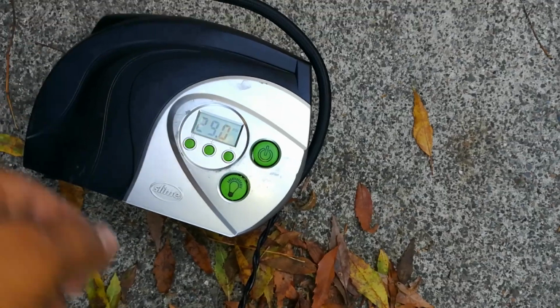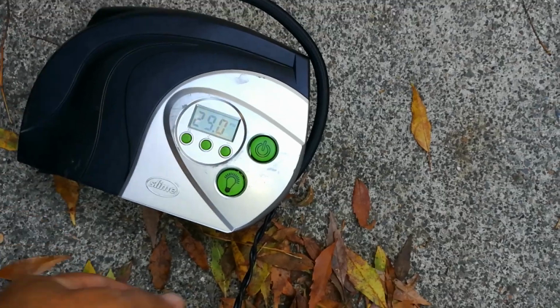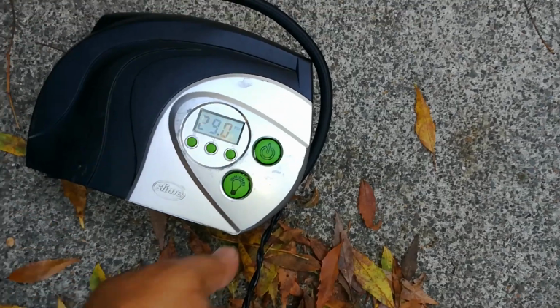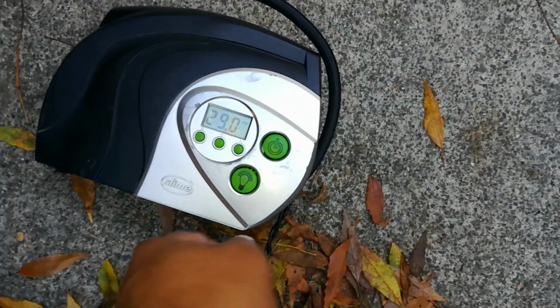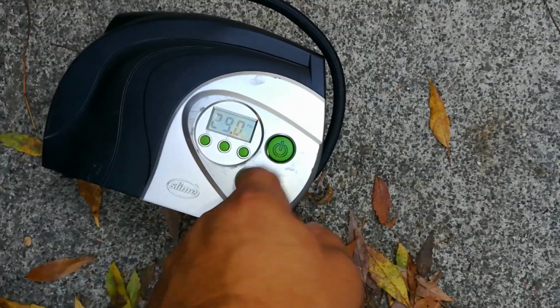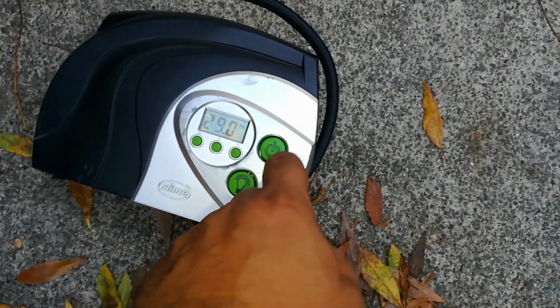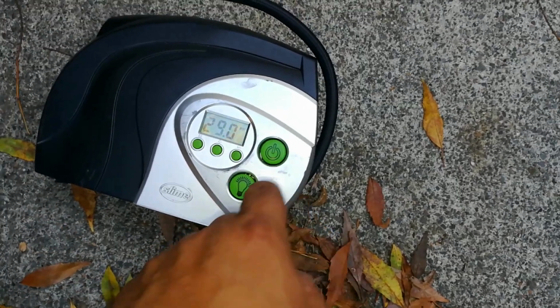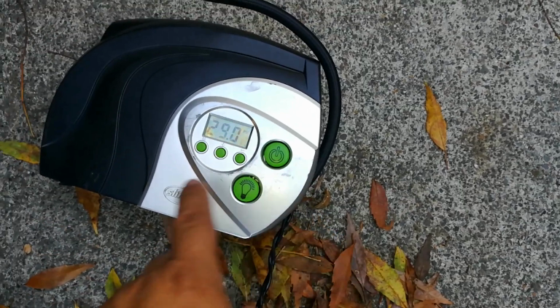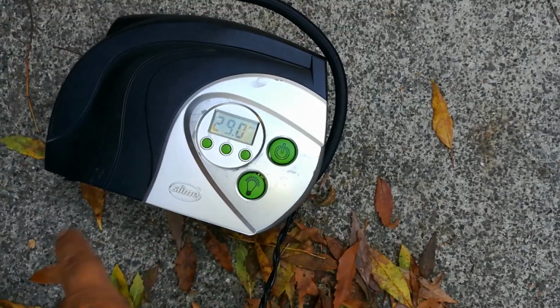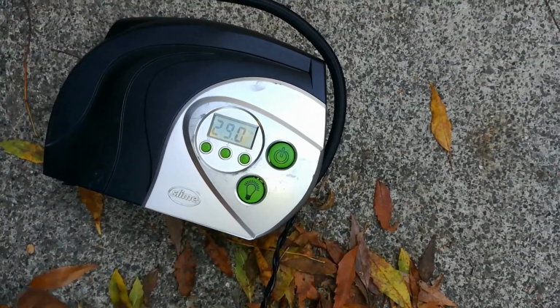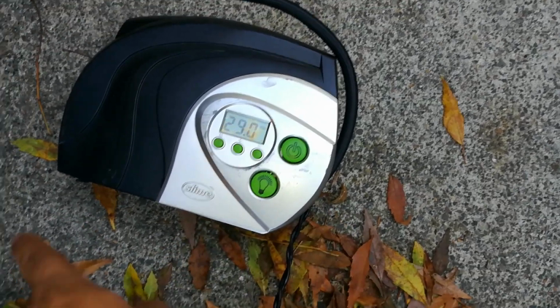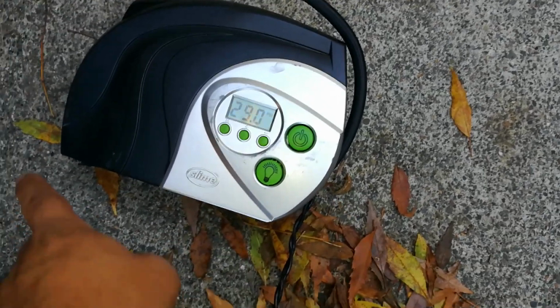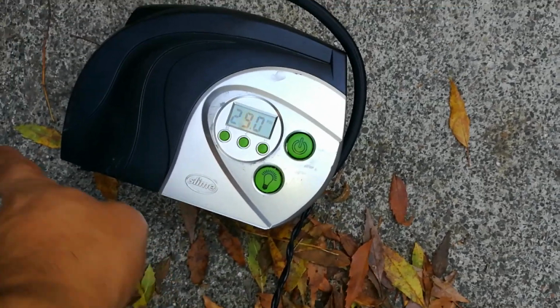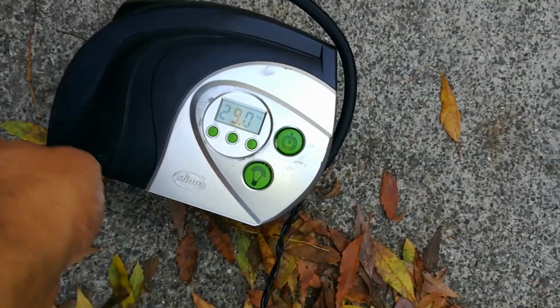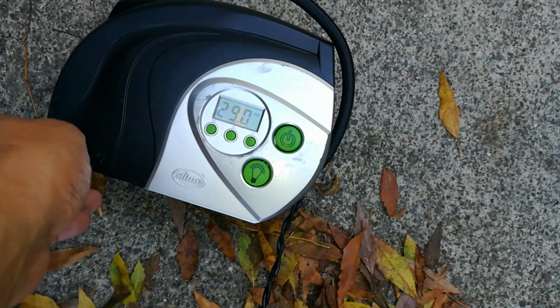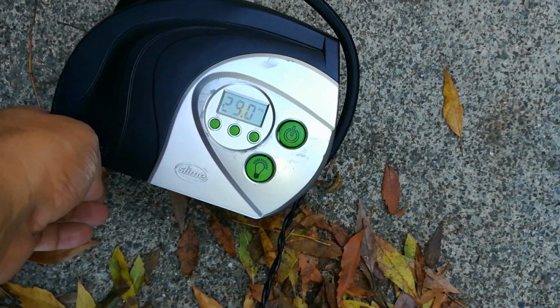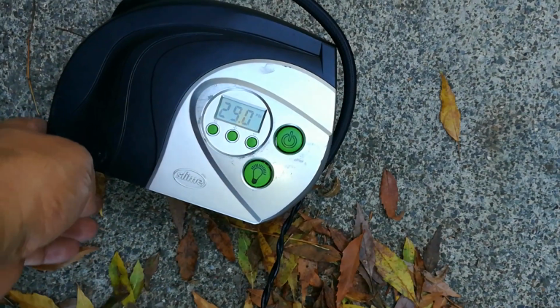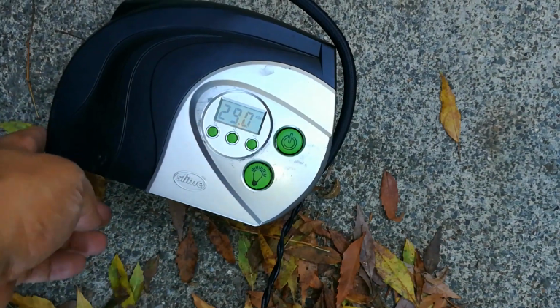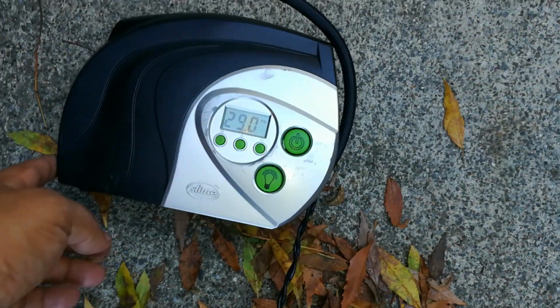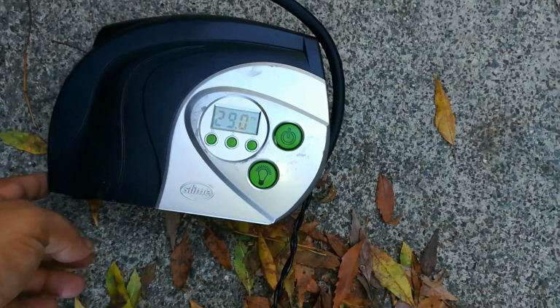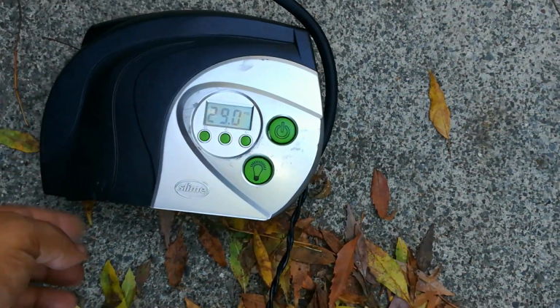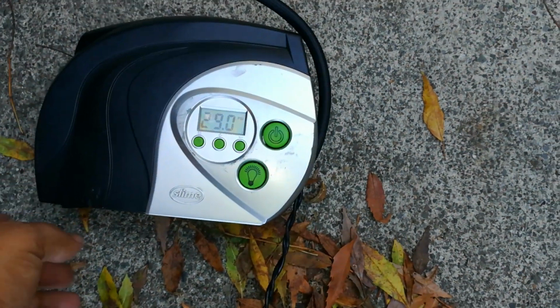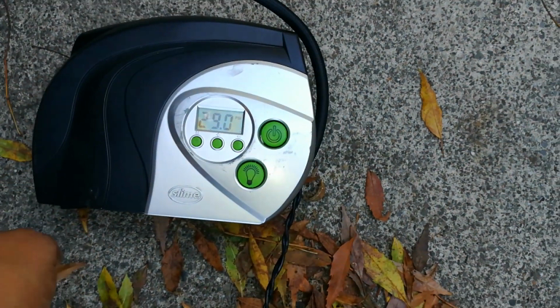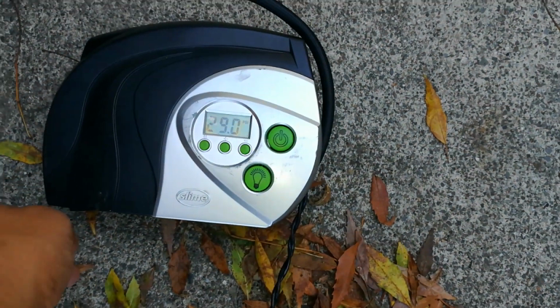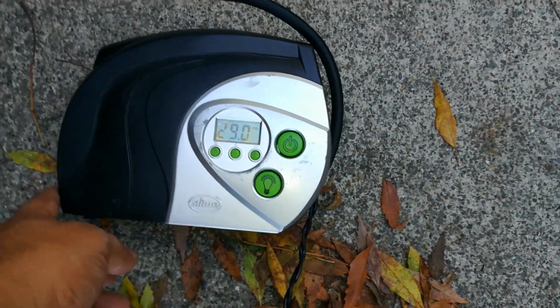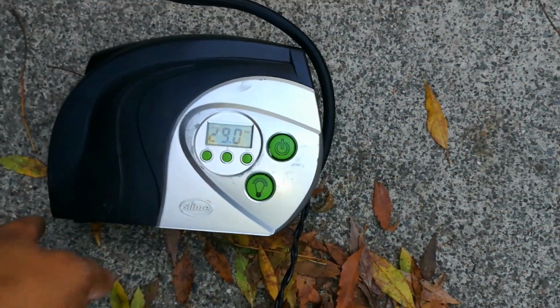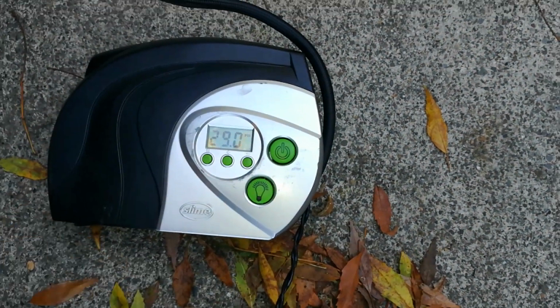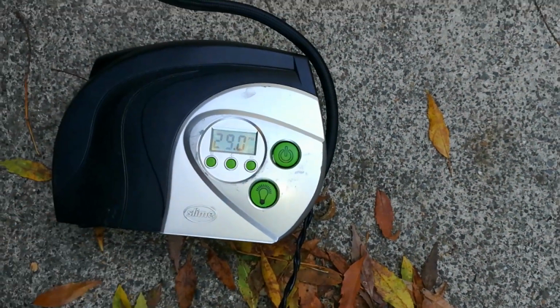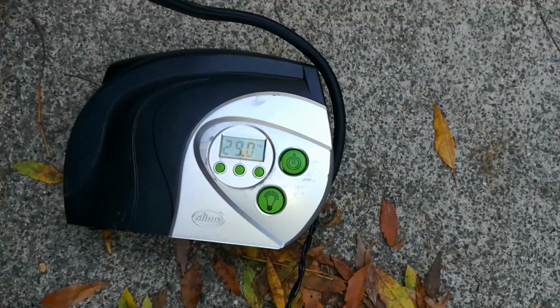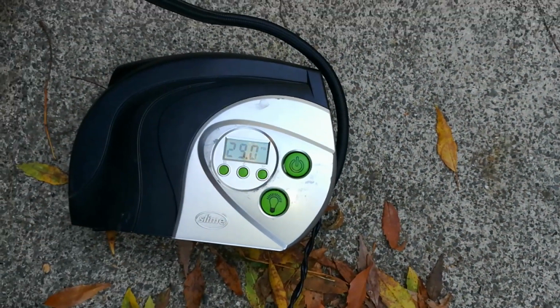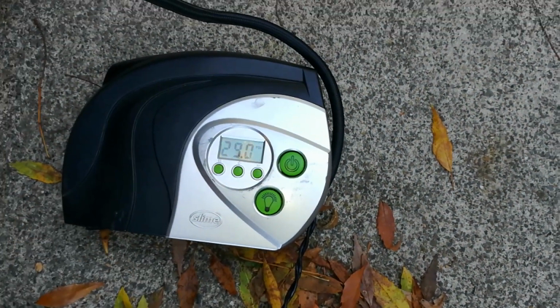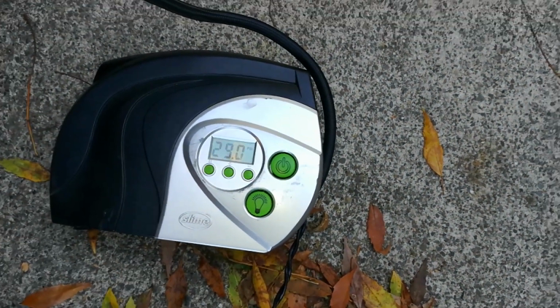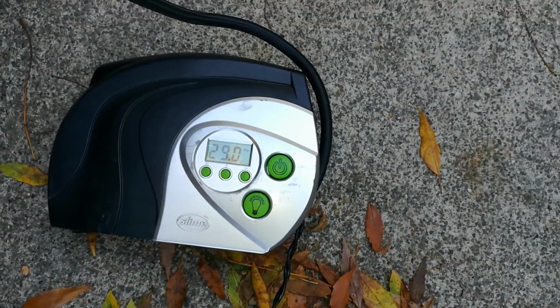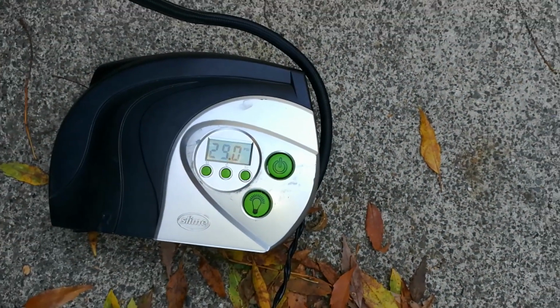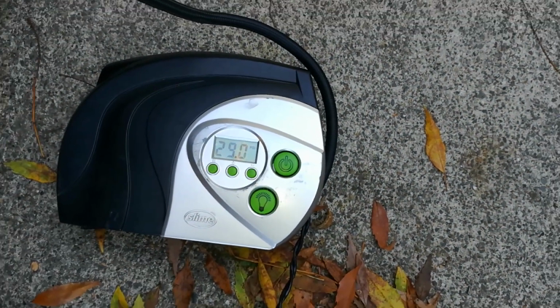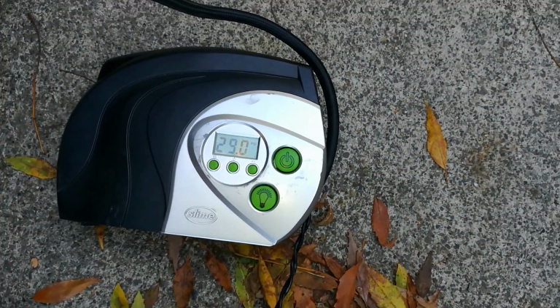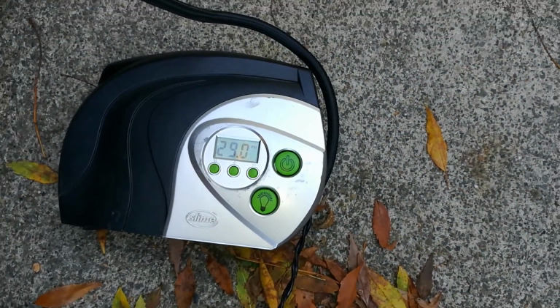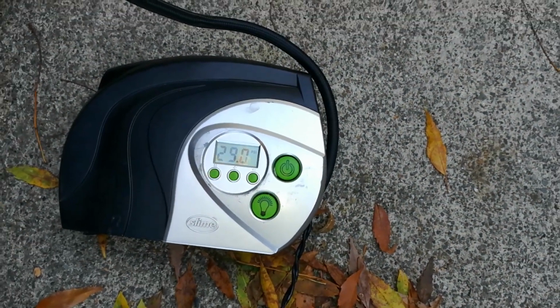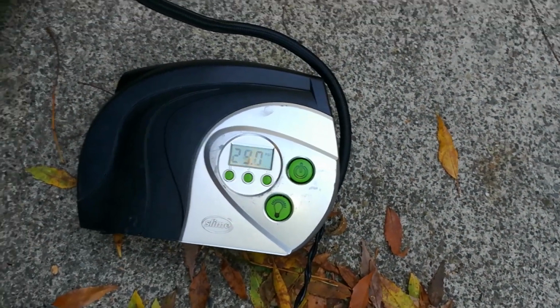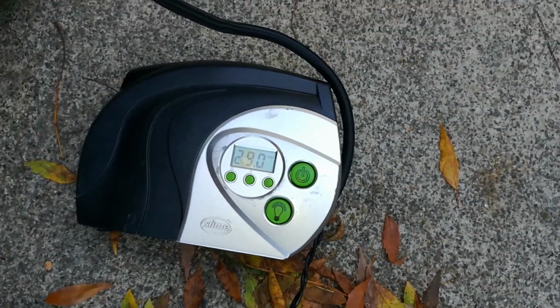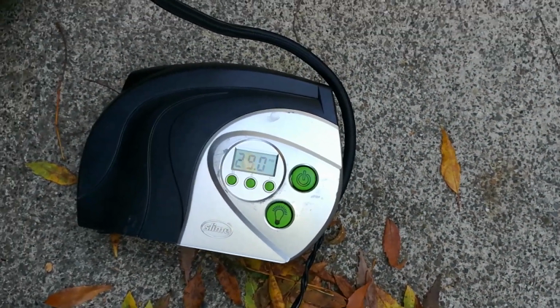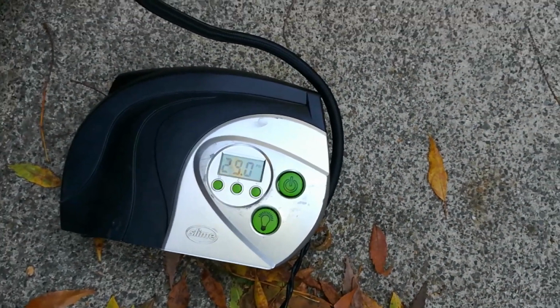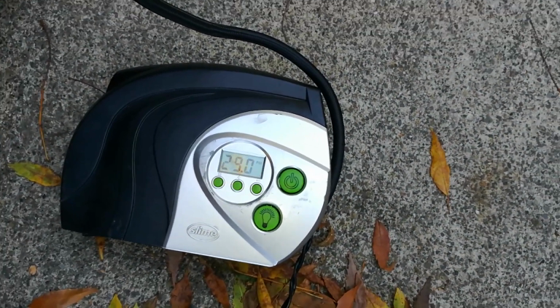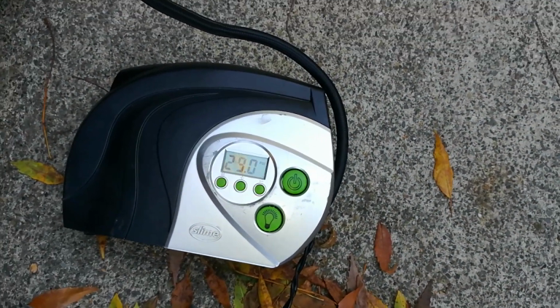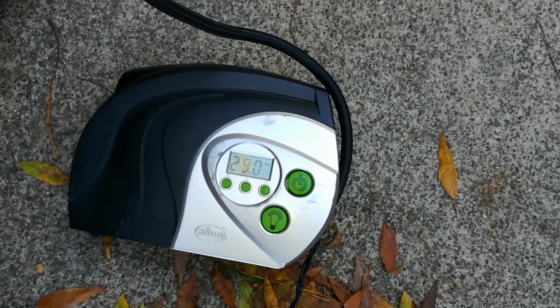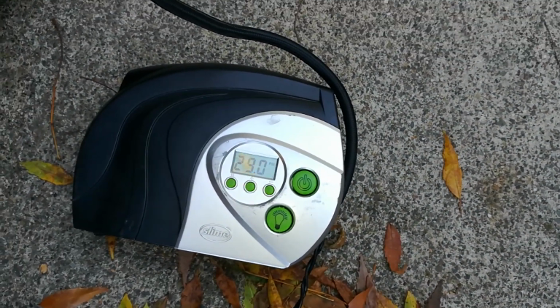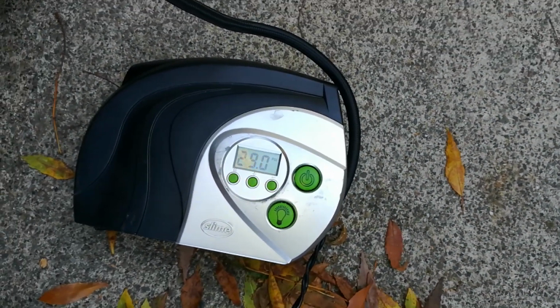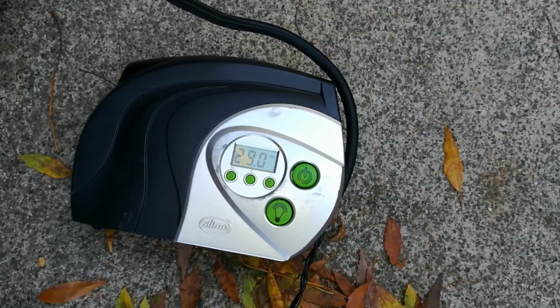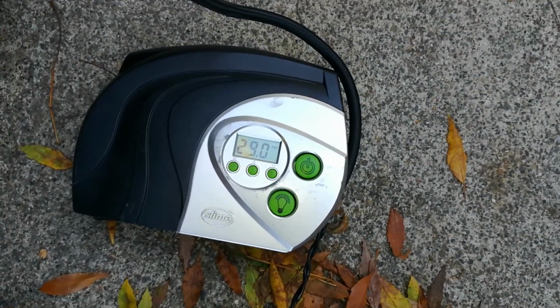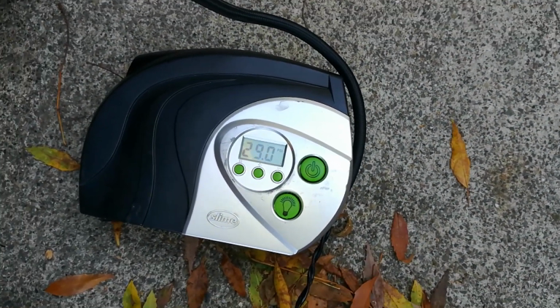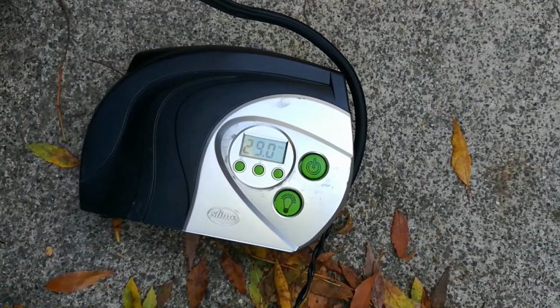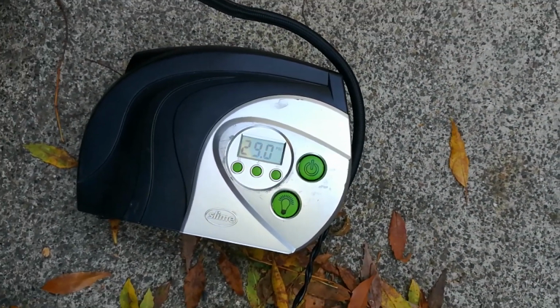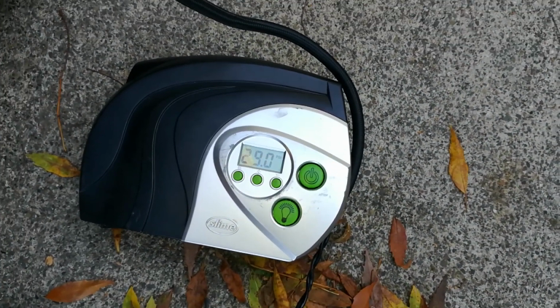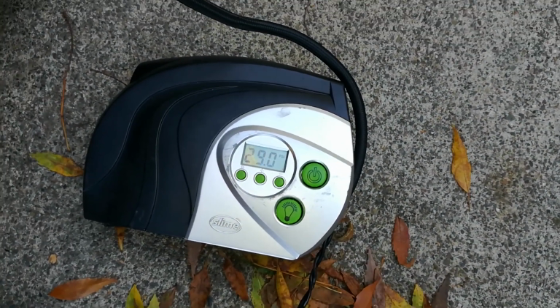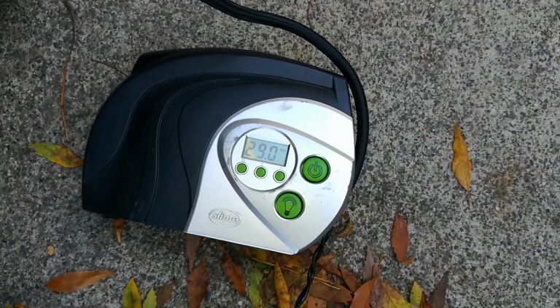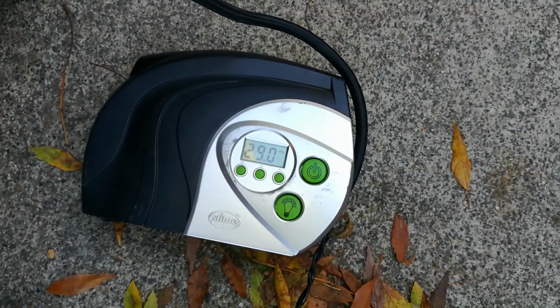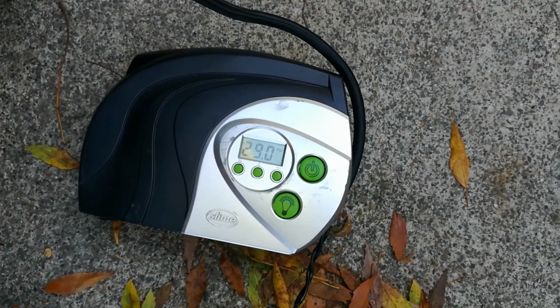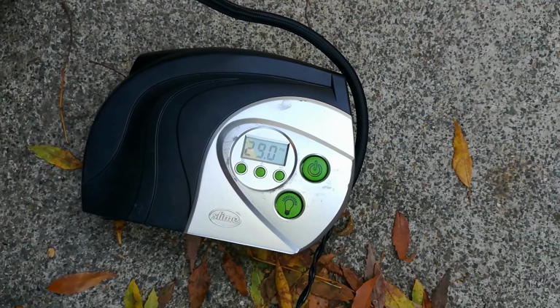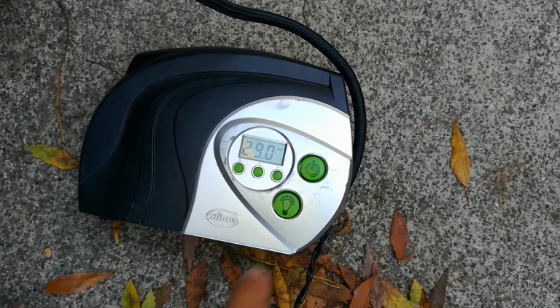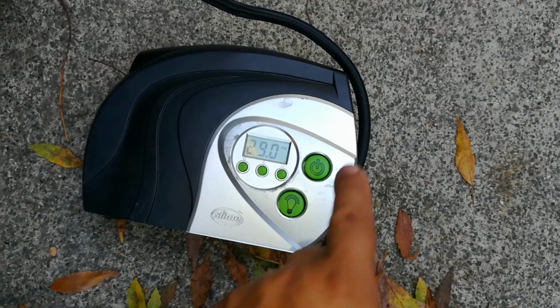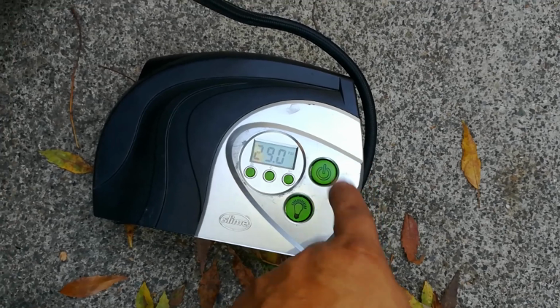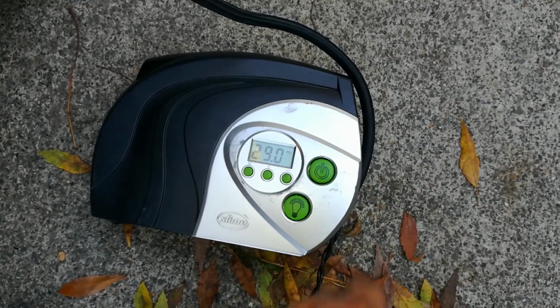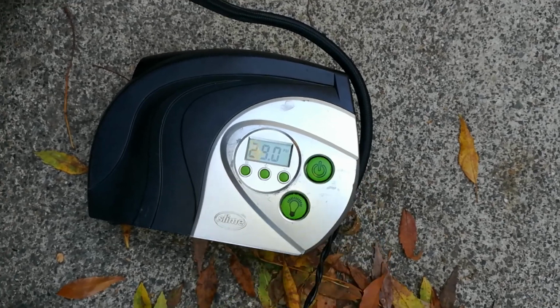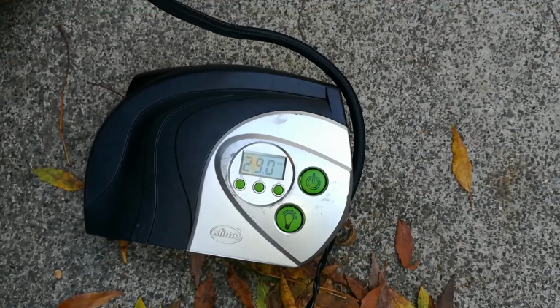This is the driver rear wheel right here — it's a little bit lower and I'm going to go ahead and turn the compressor on.